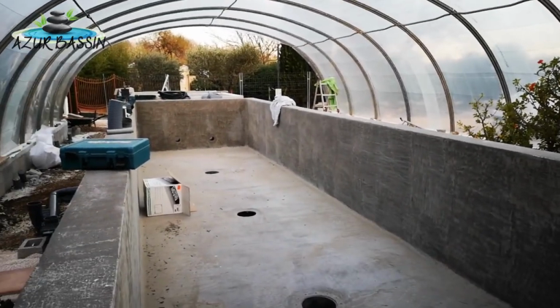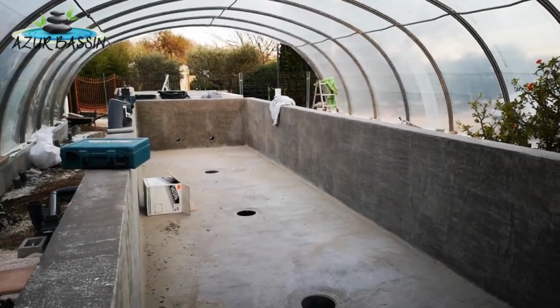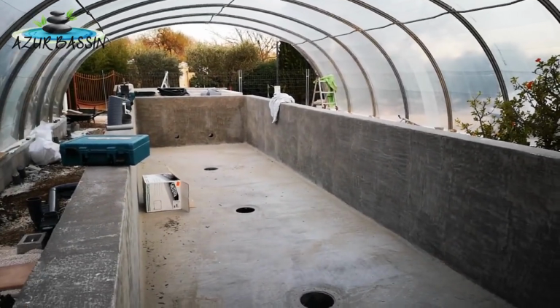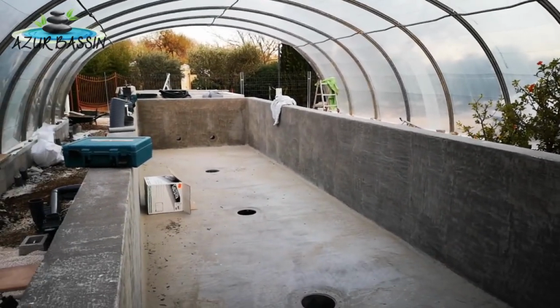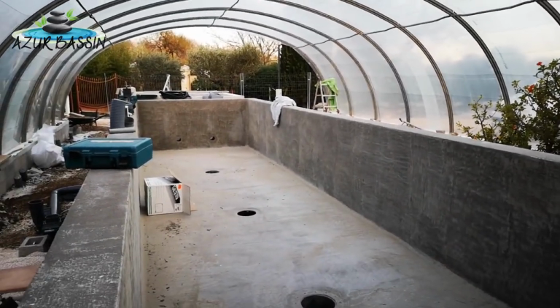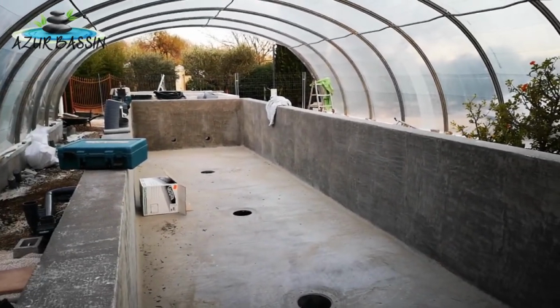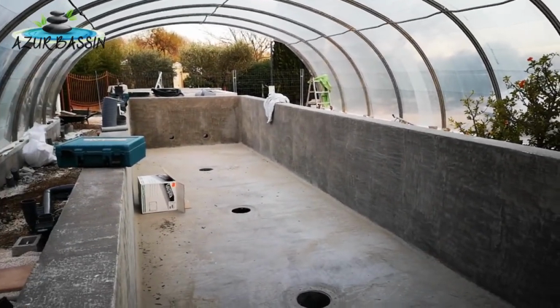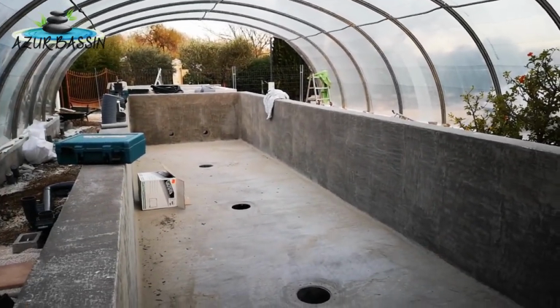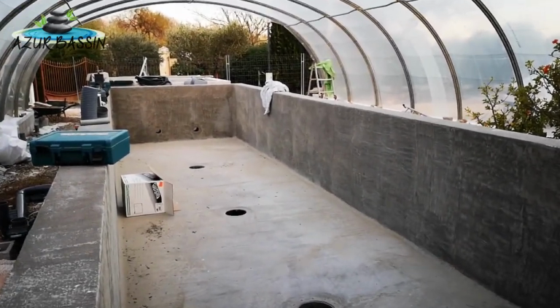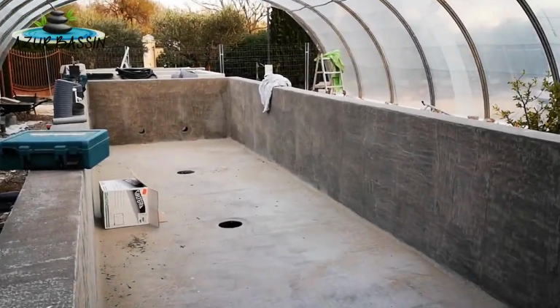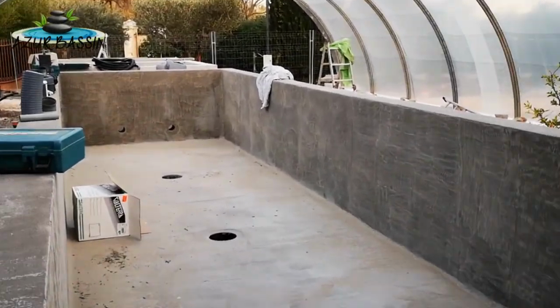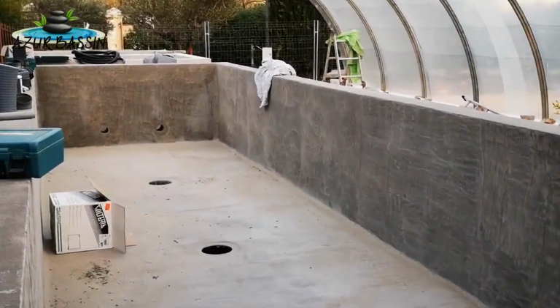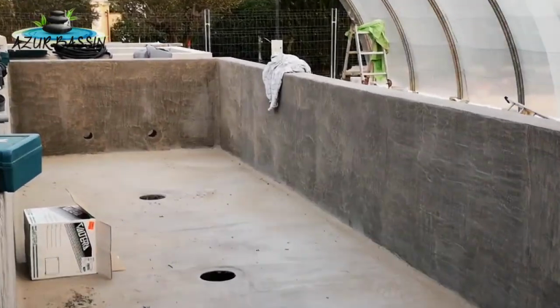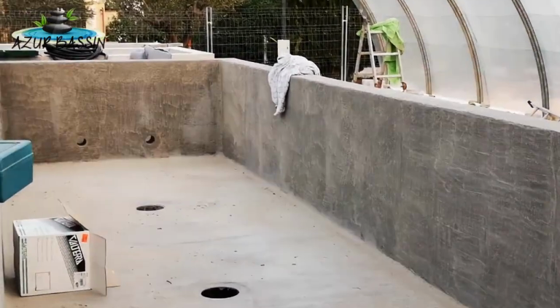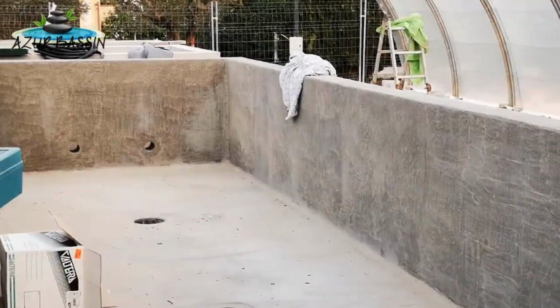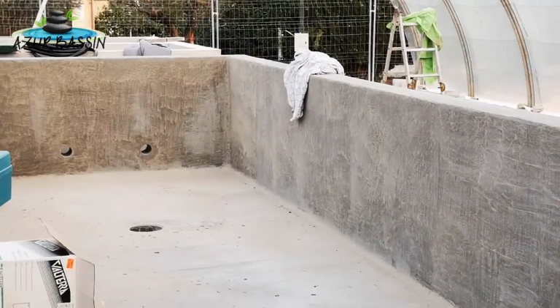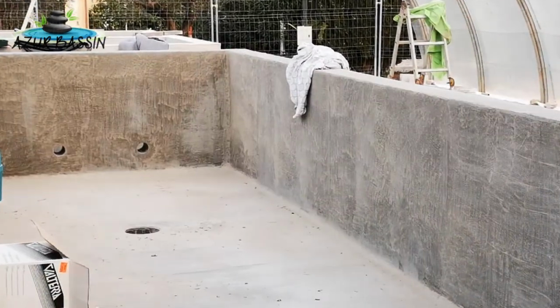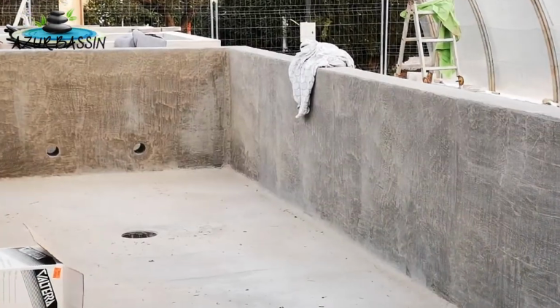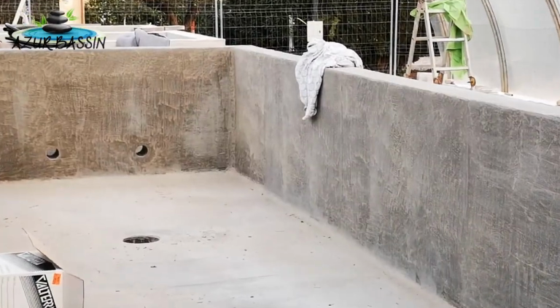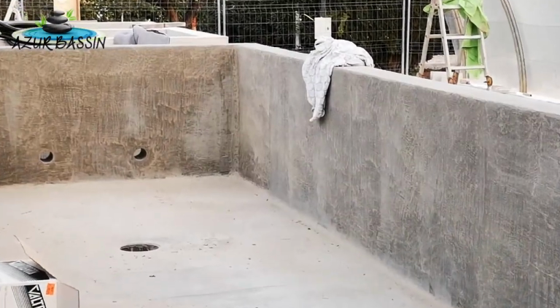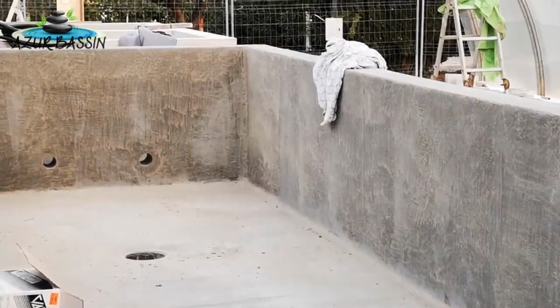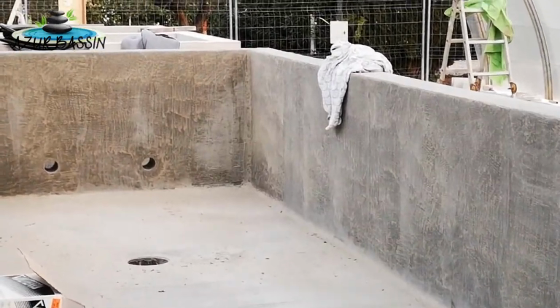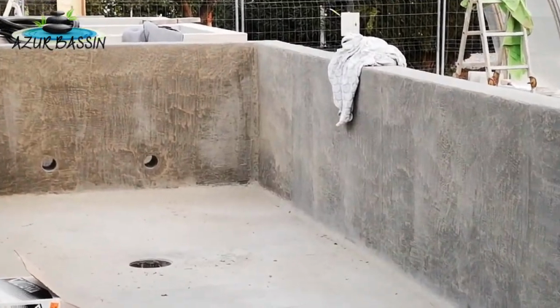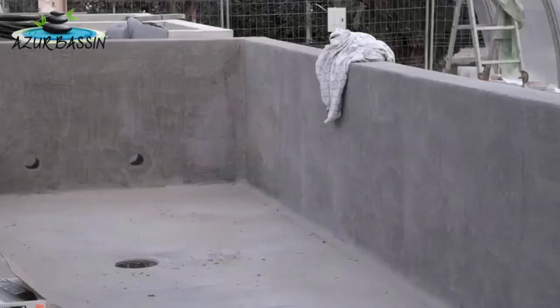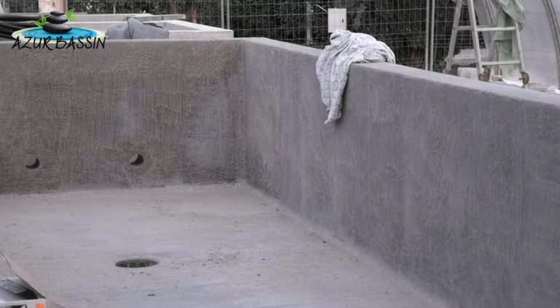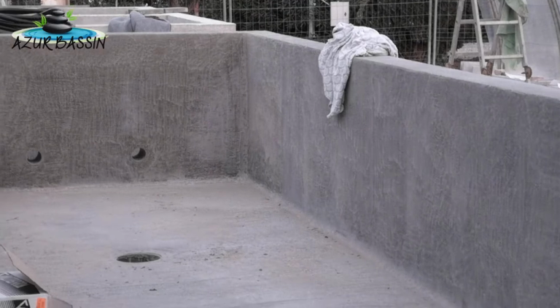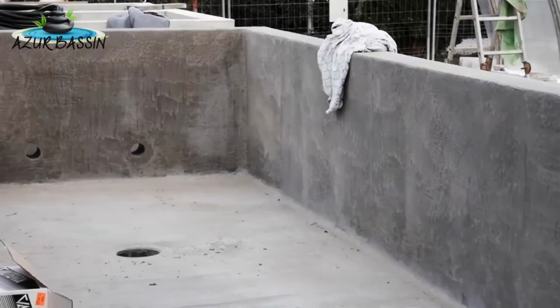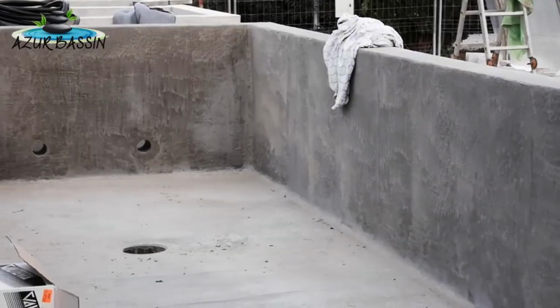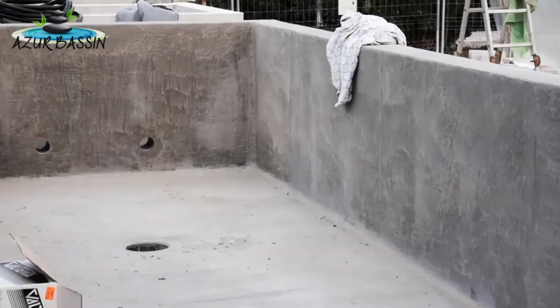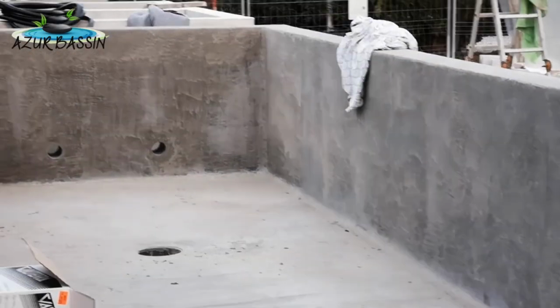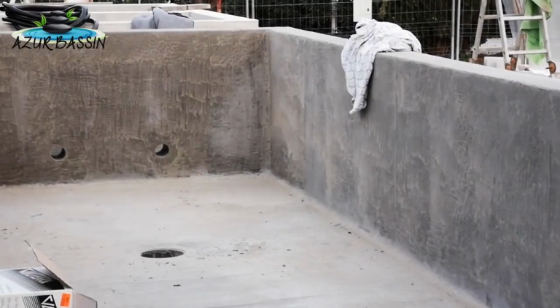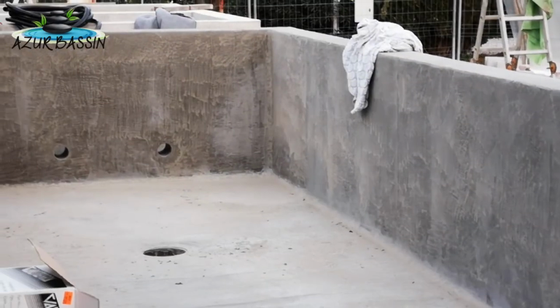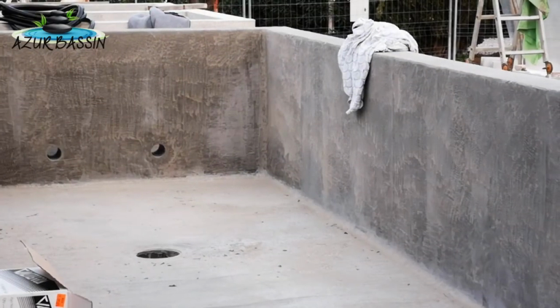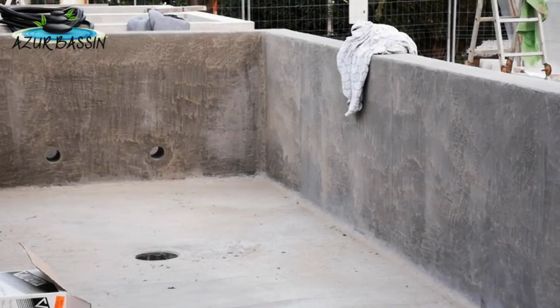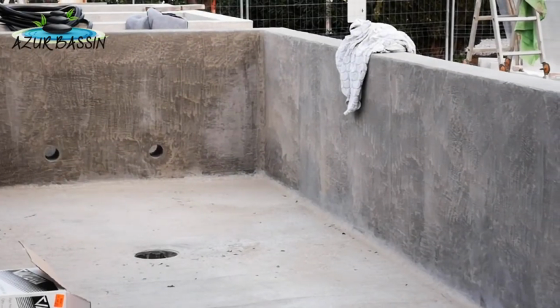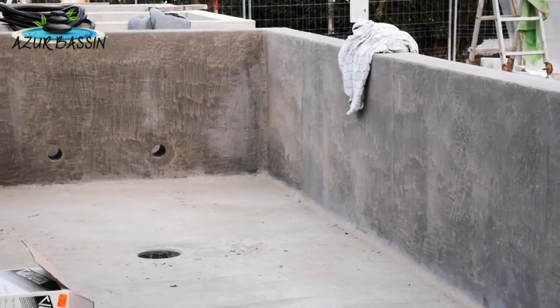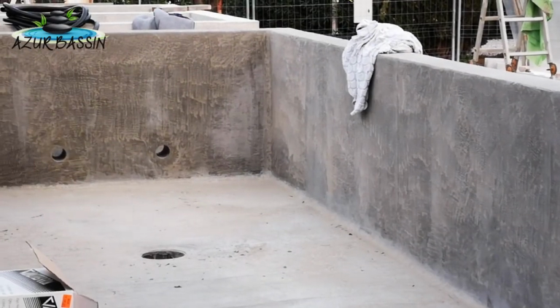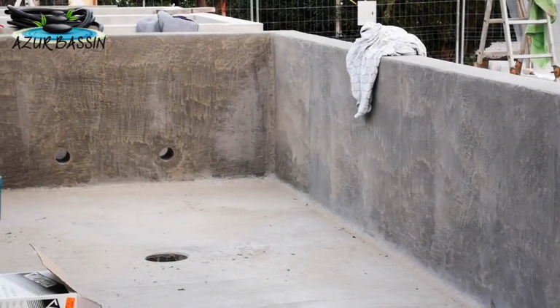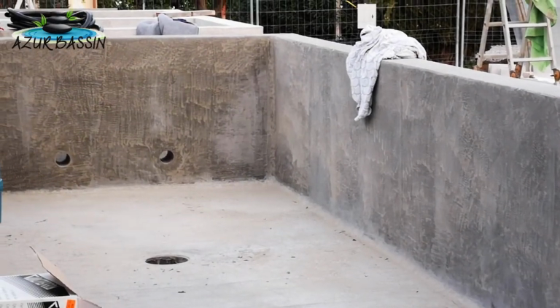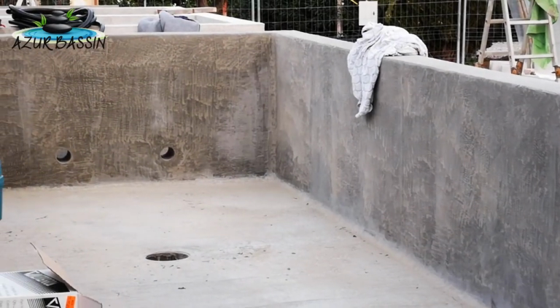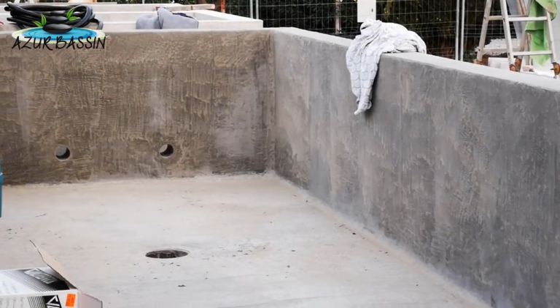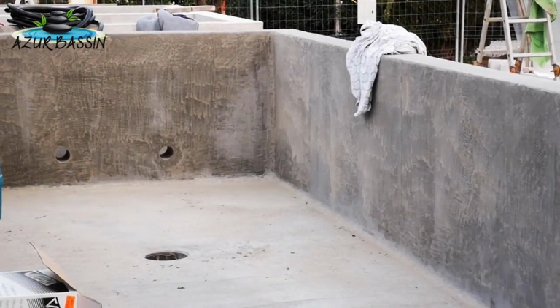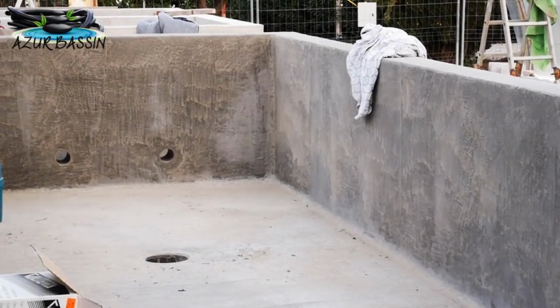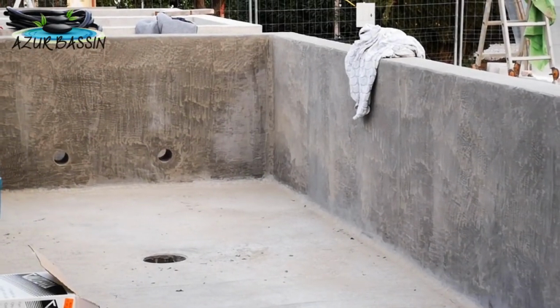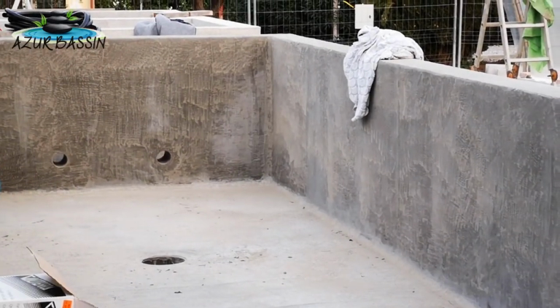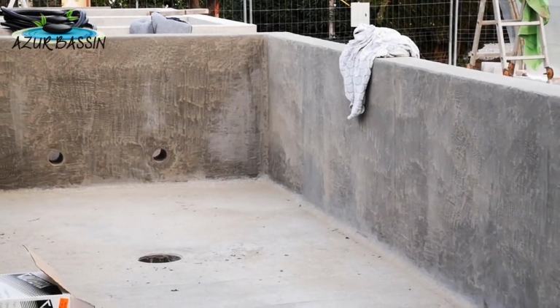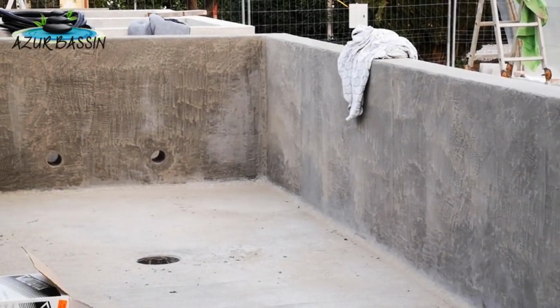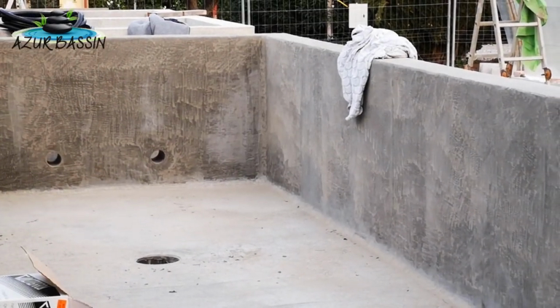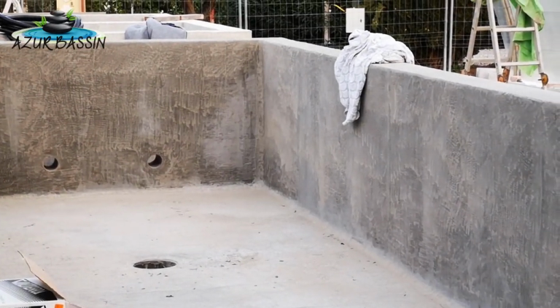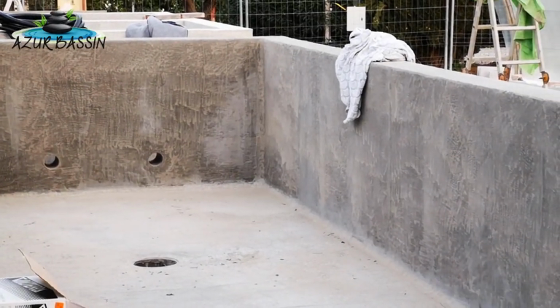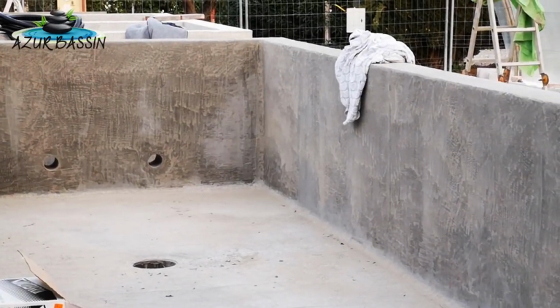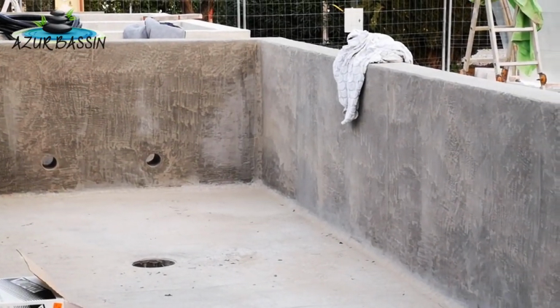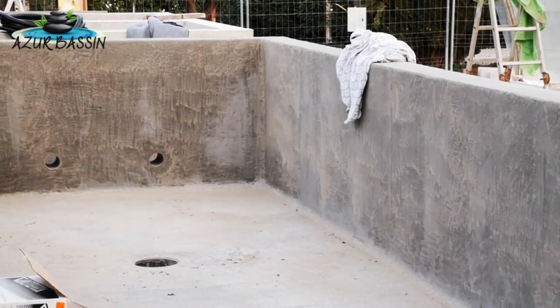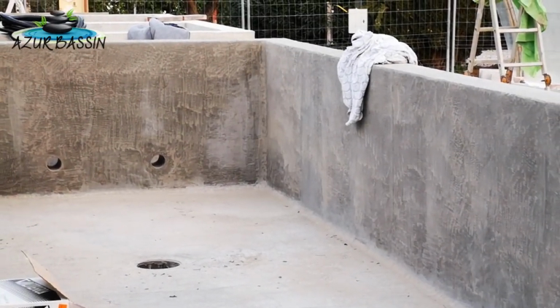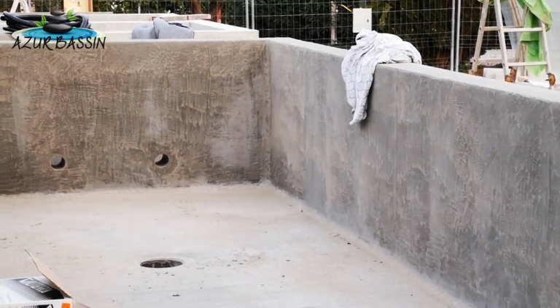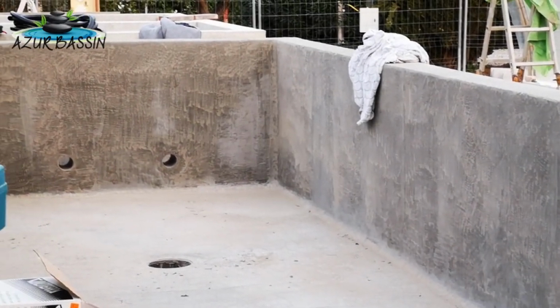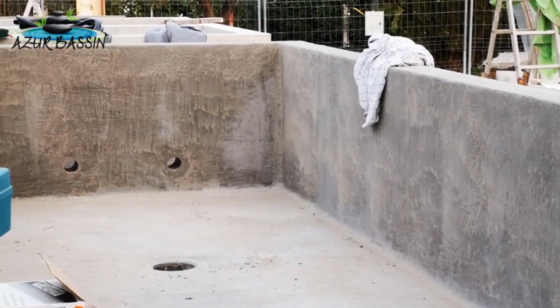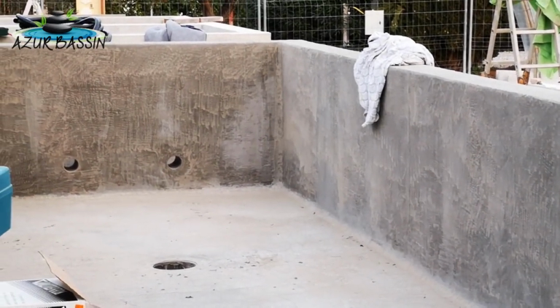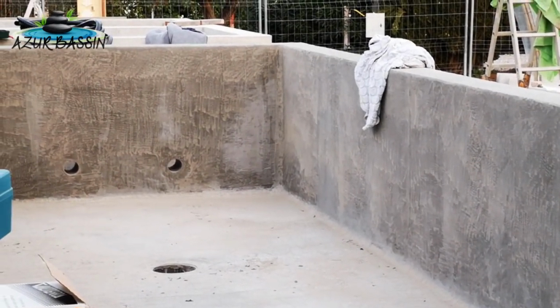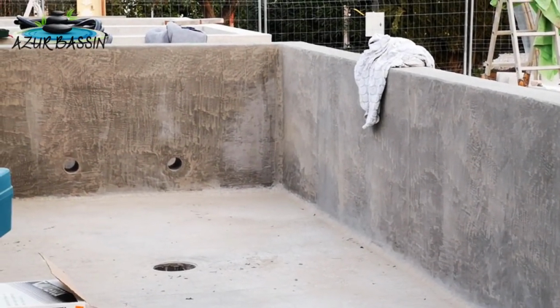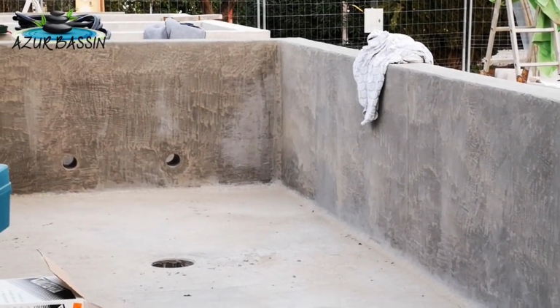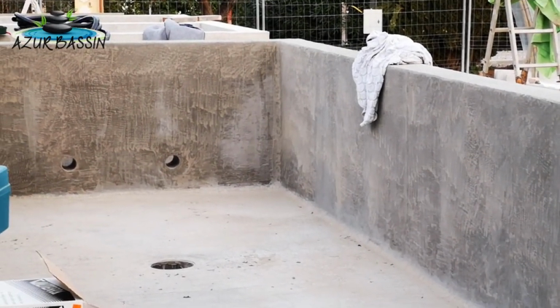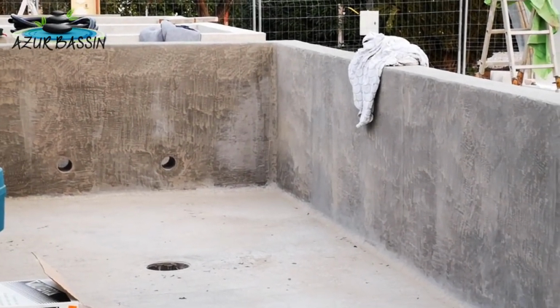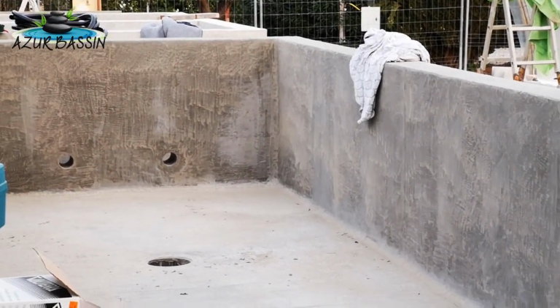On a les retours en 110, deux fois 110, donc ça c'est le retour de la filtration.